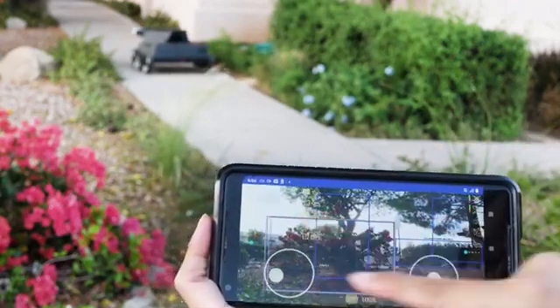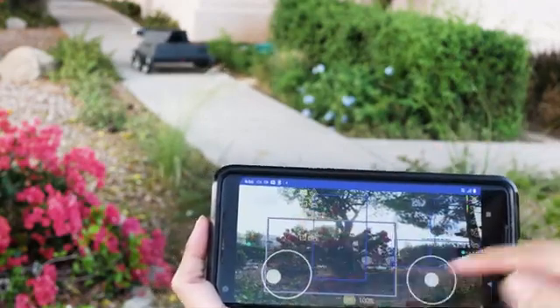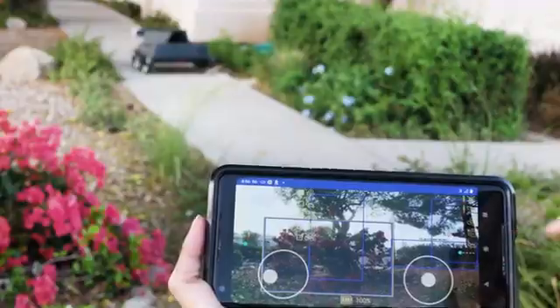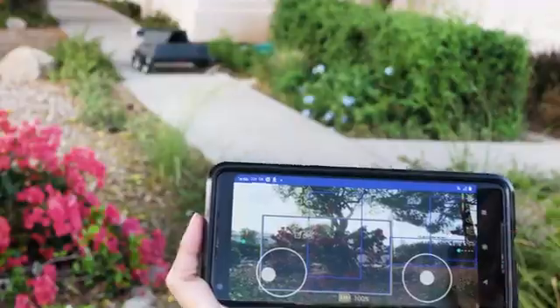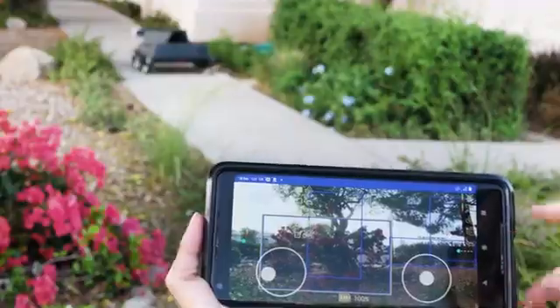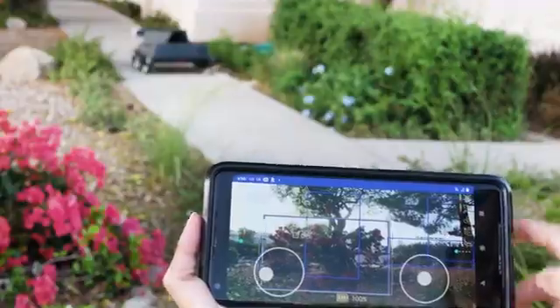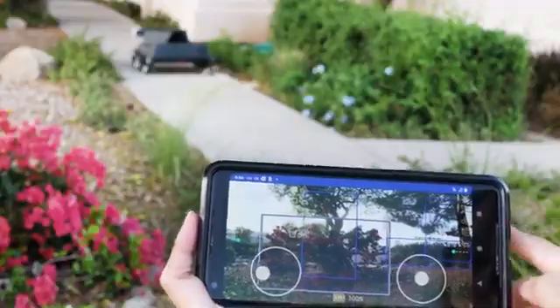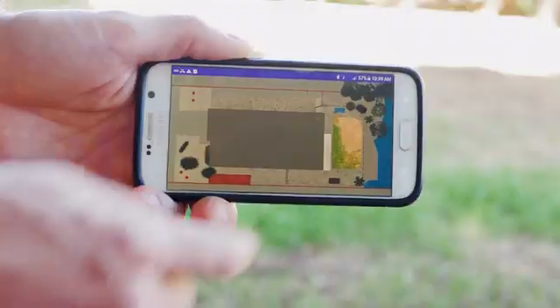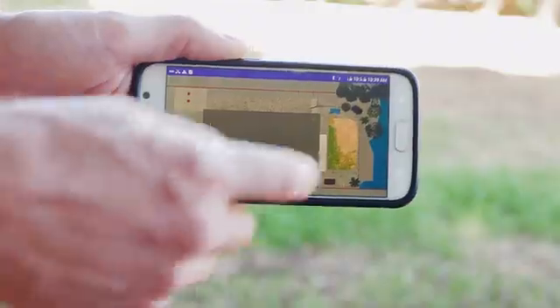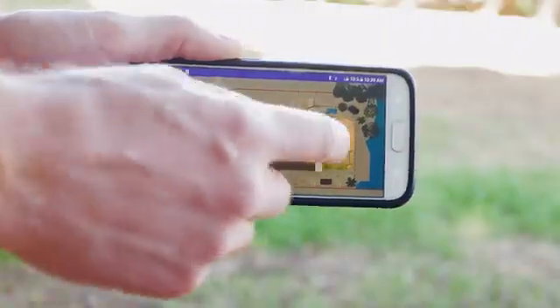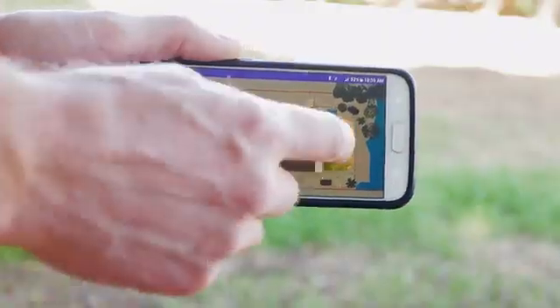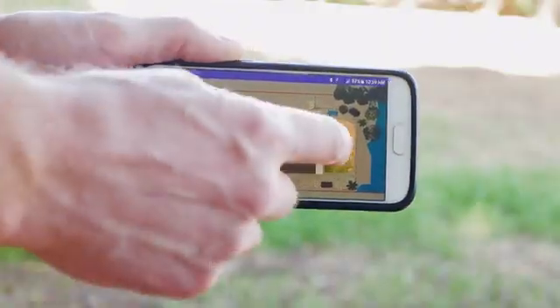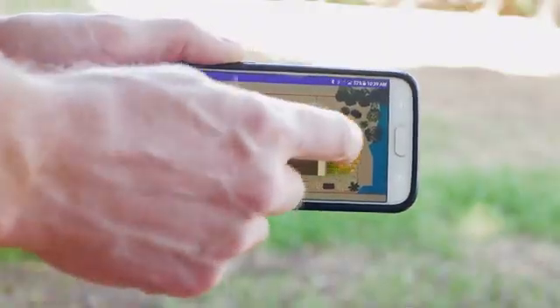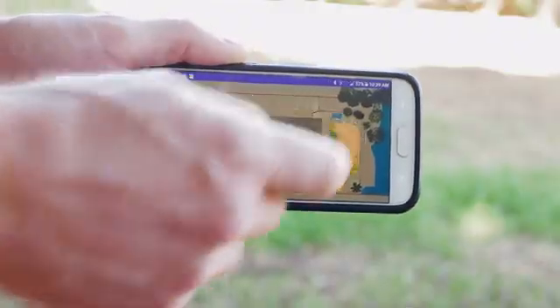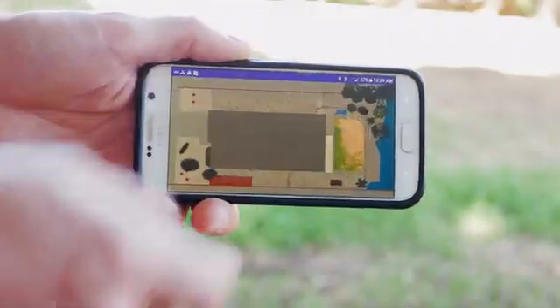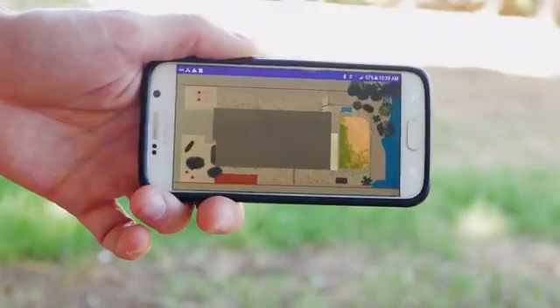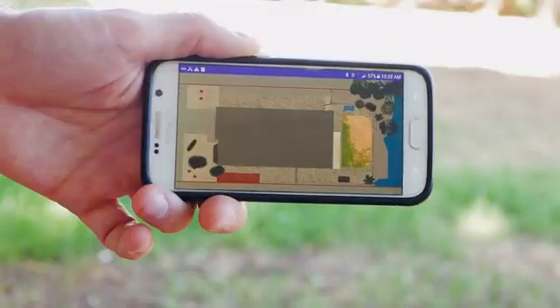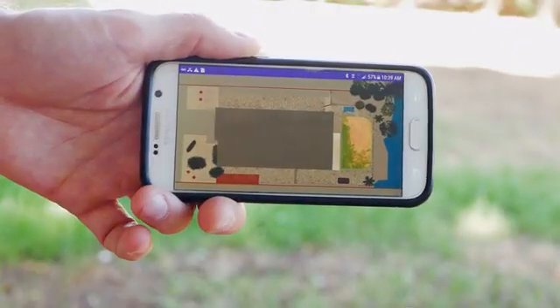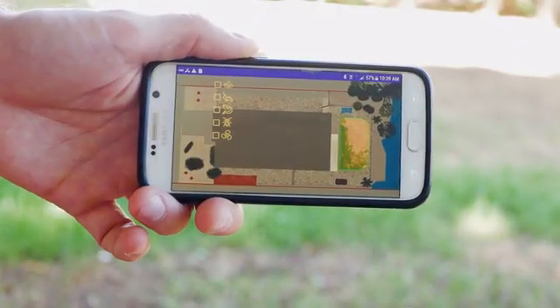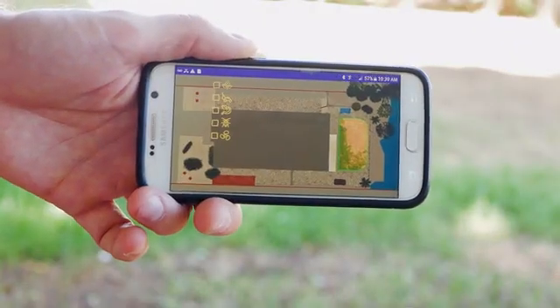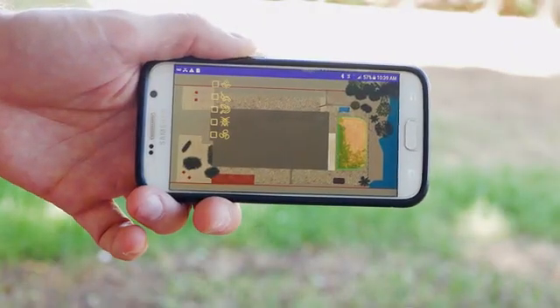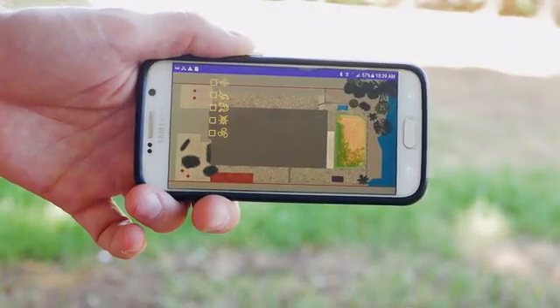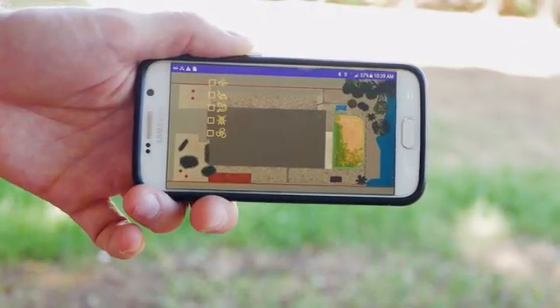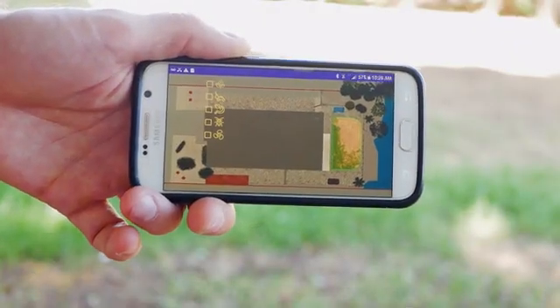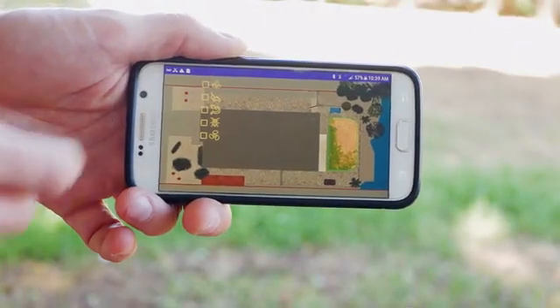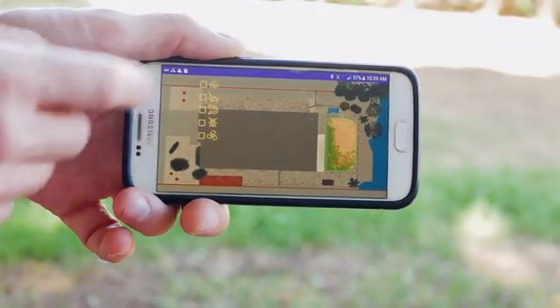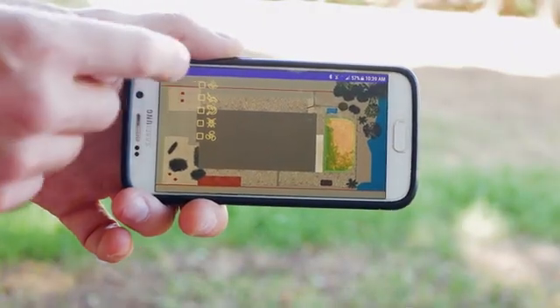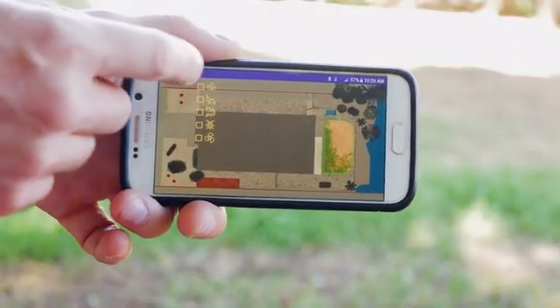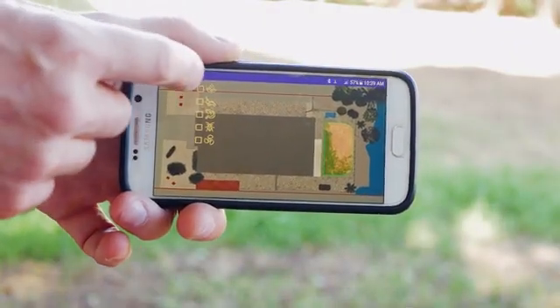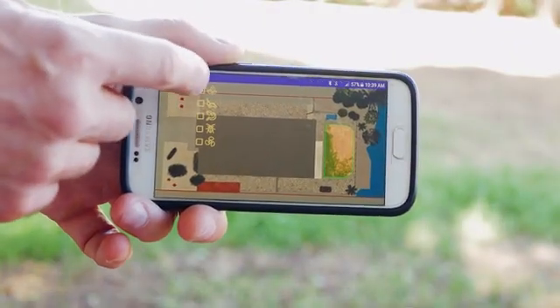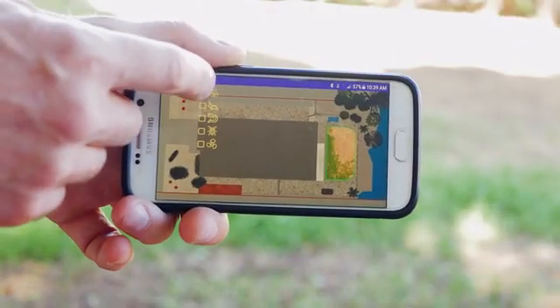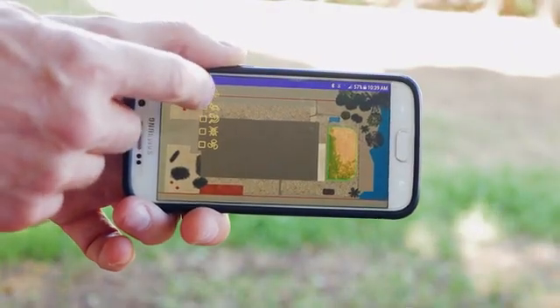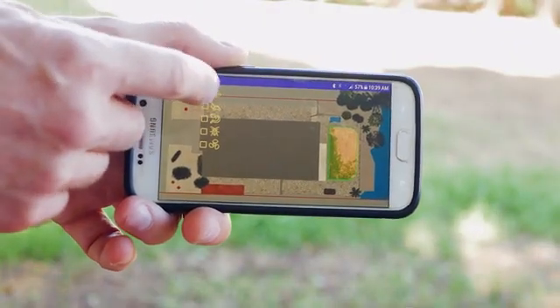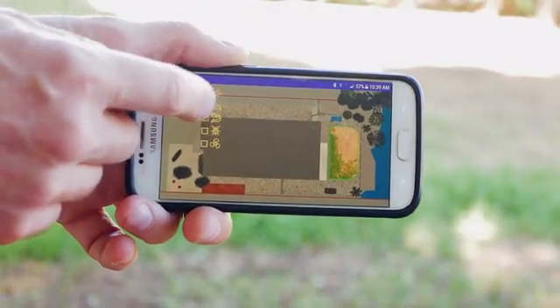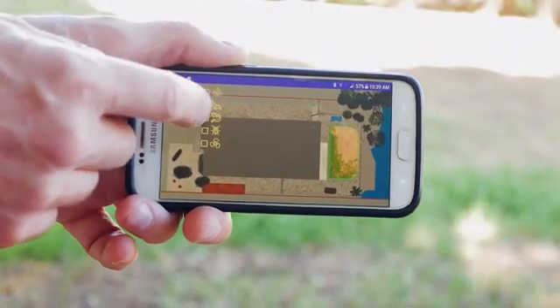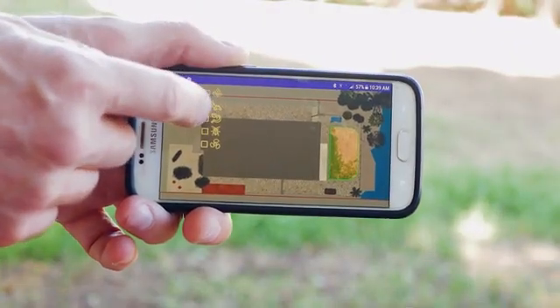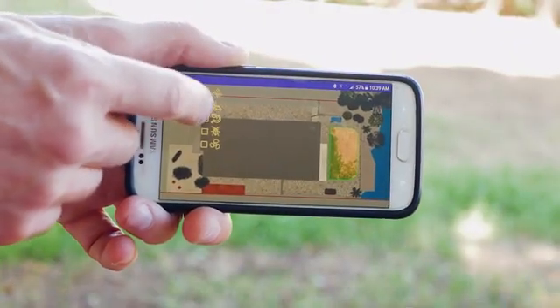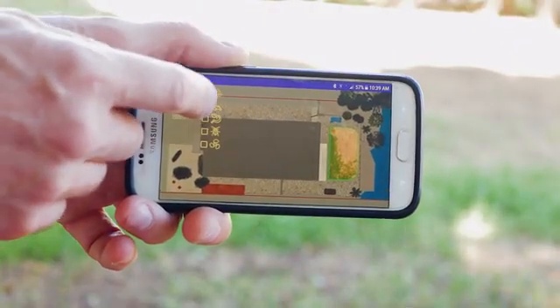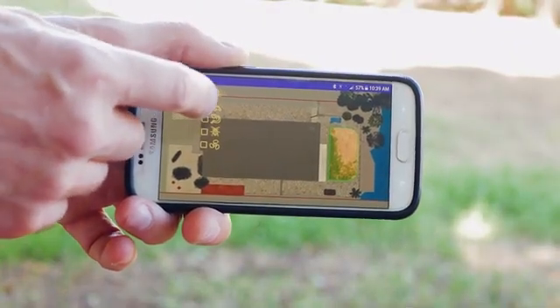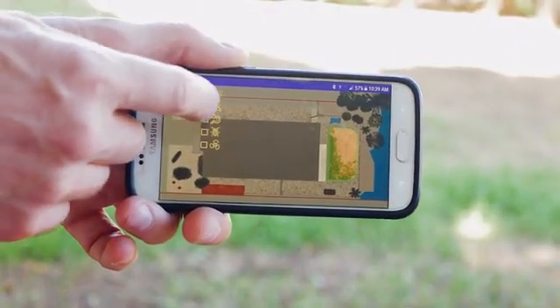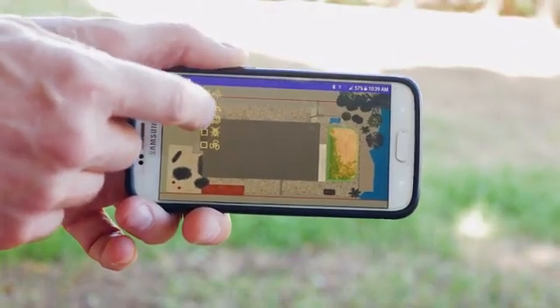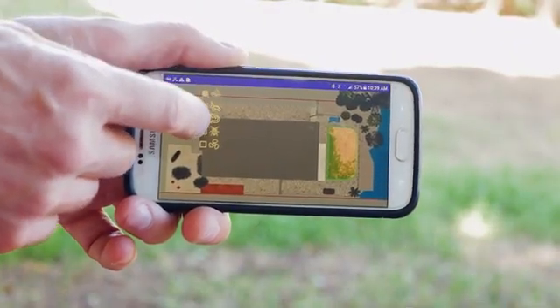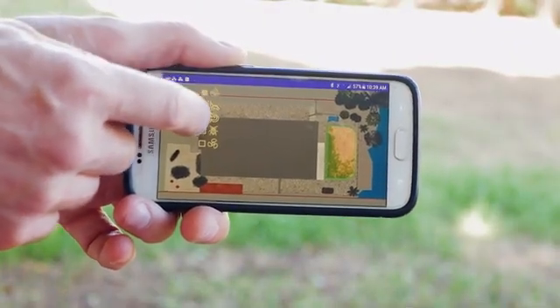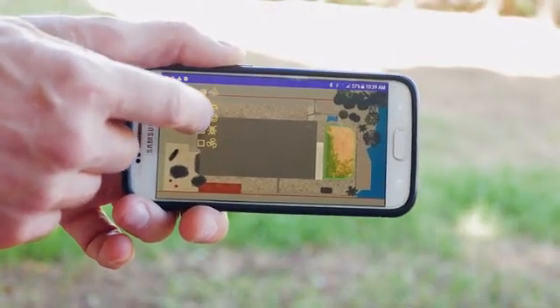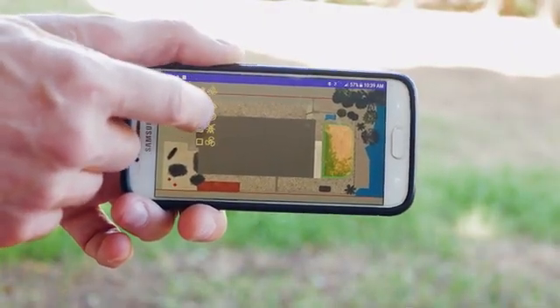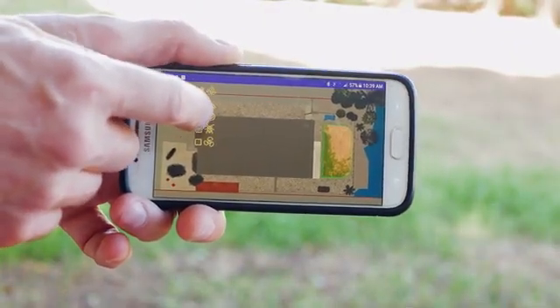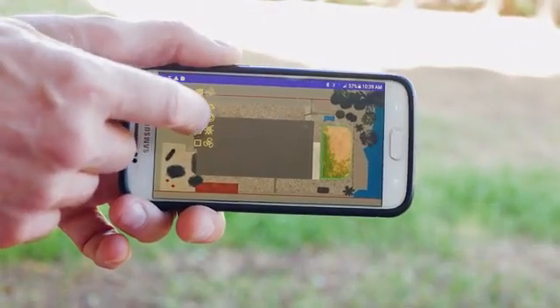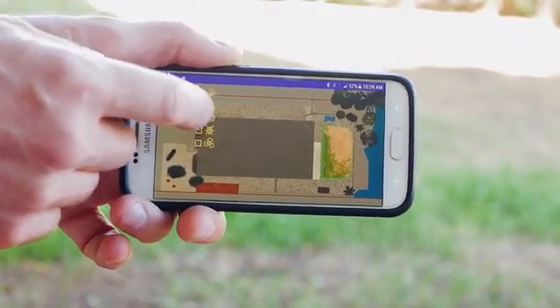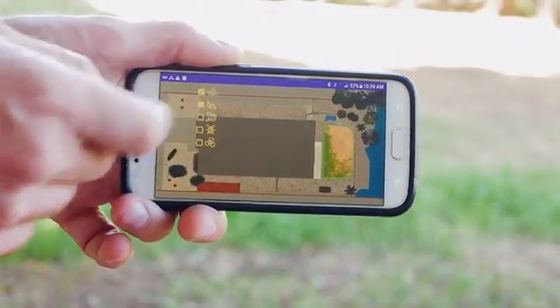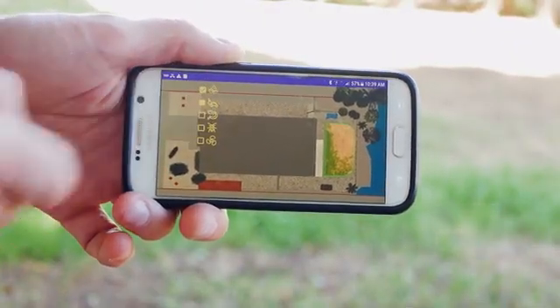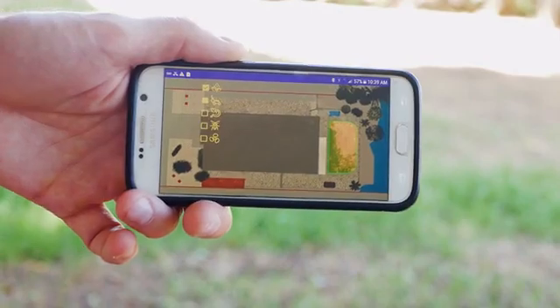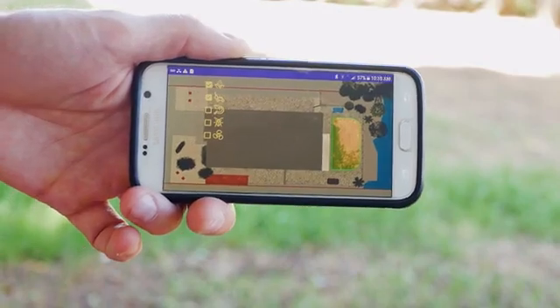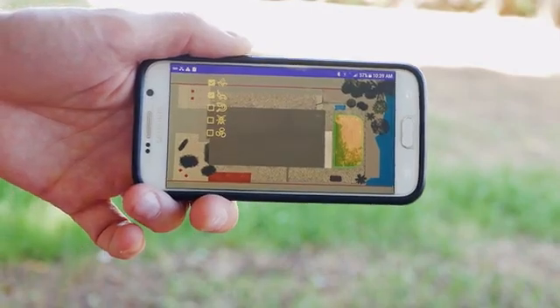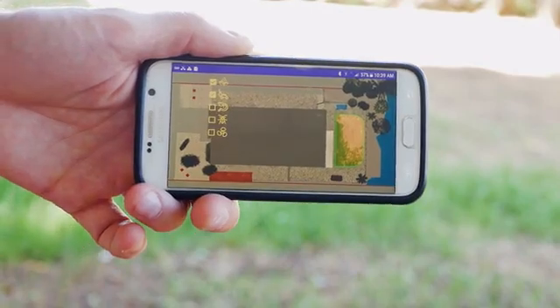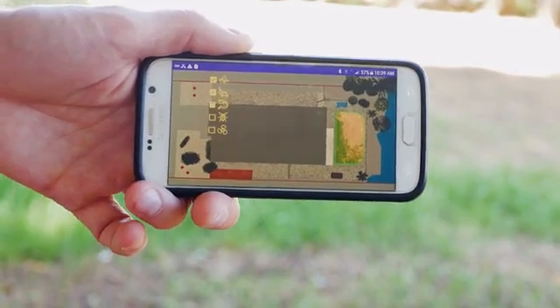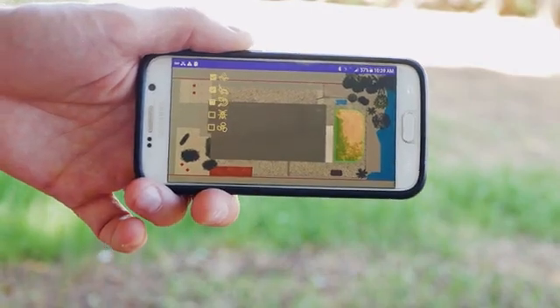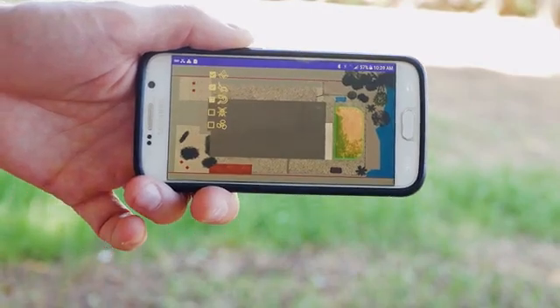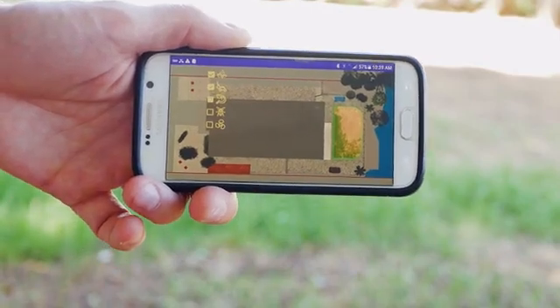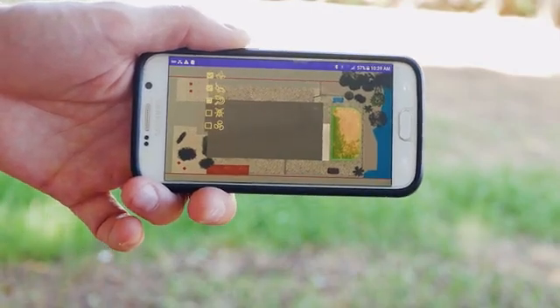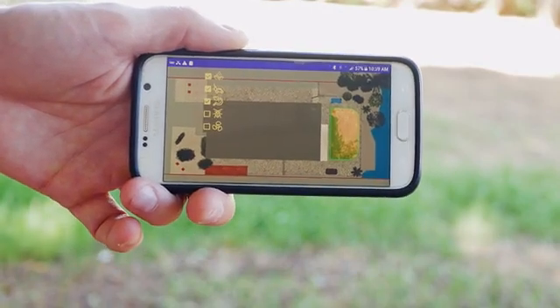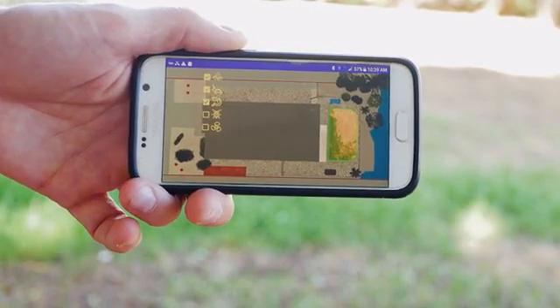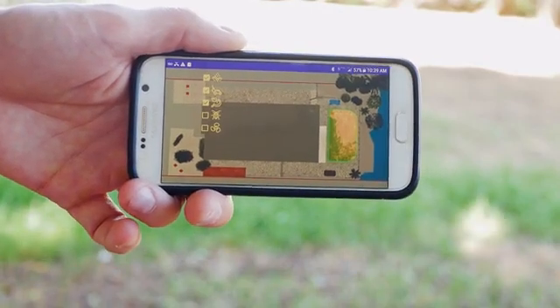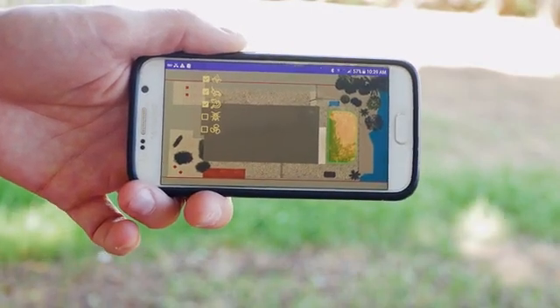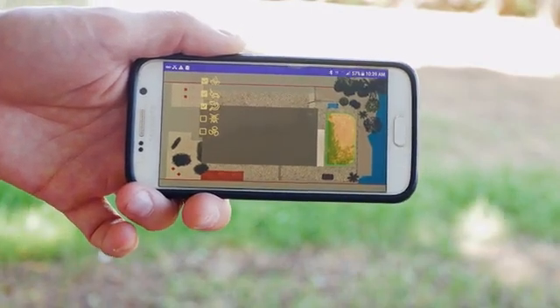Yardroid creates an evolving photogrammetric map of your home, which you can use to track progress and make changes.